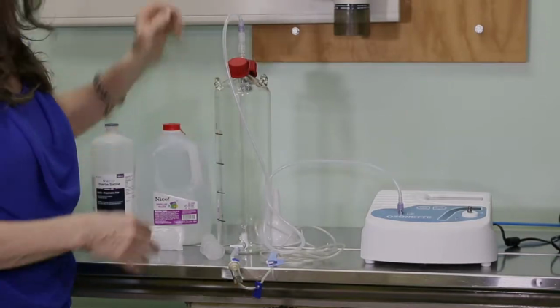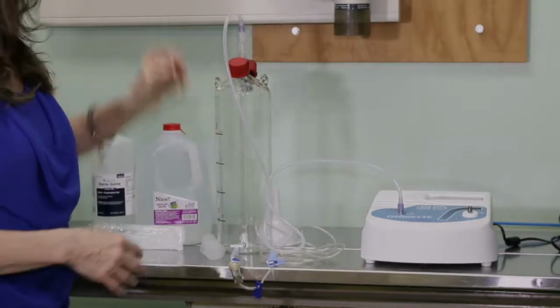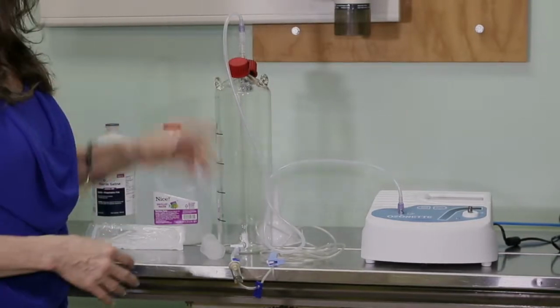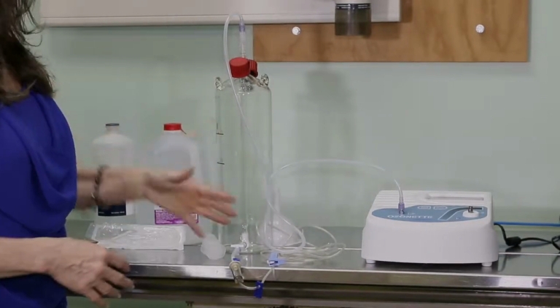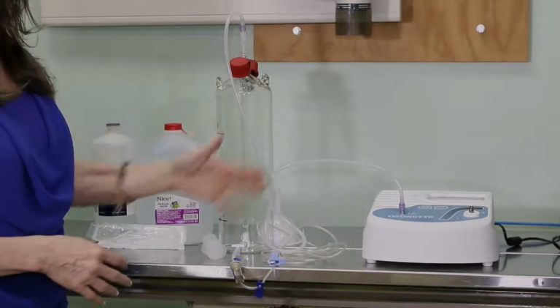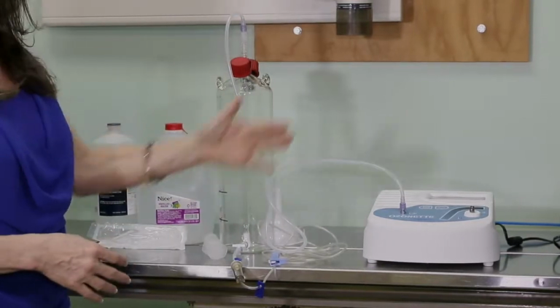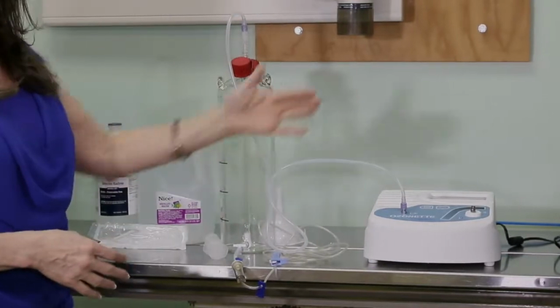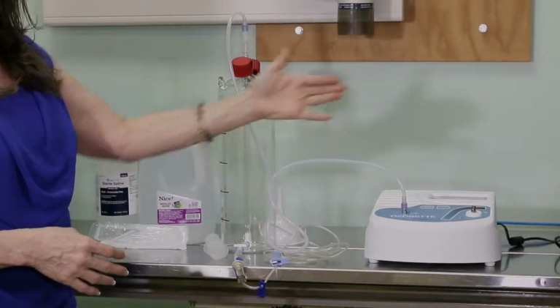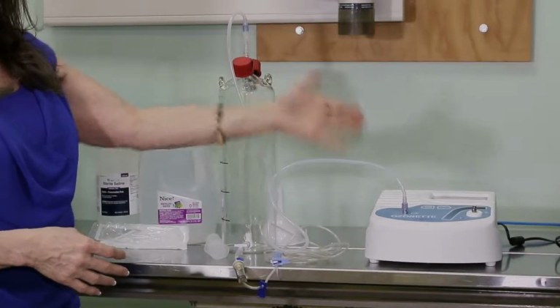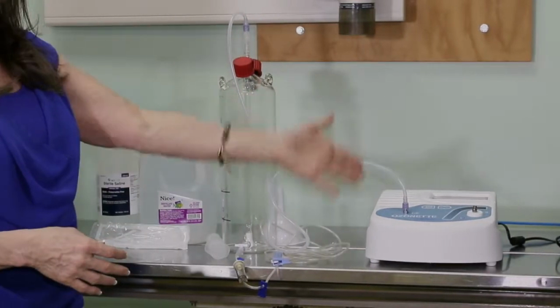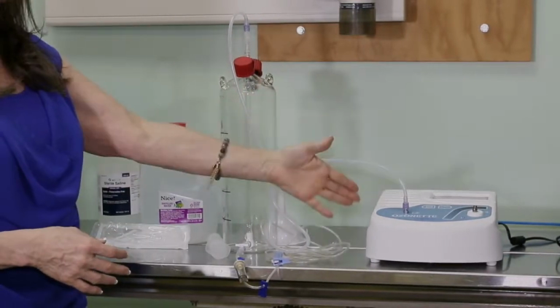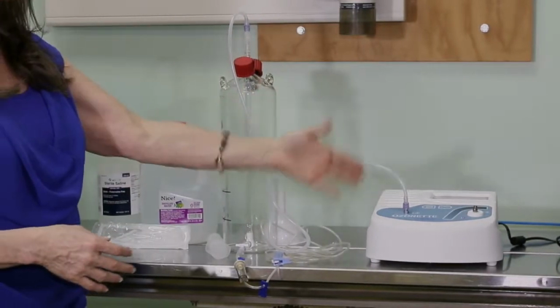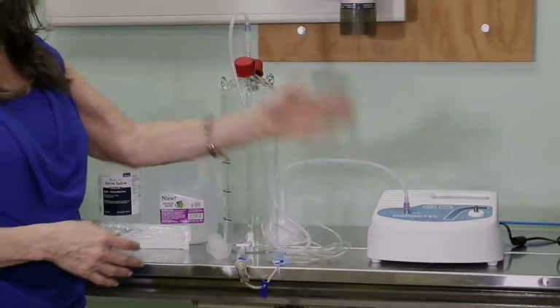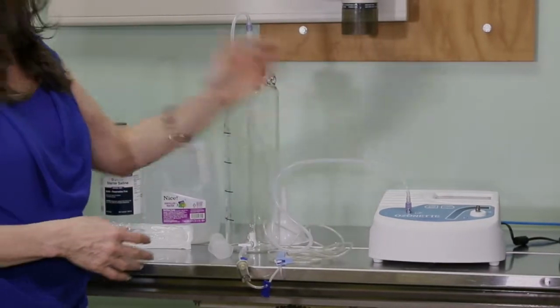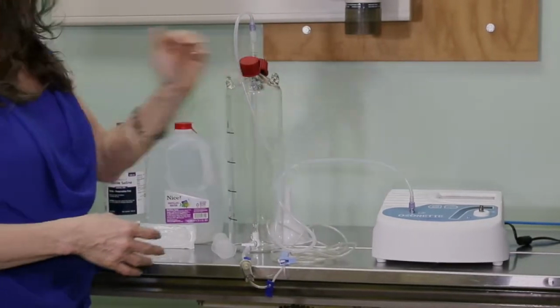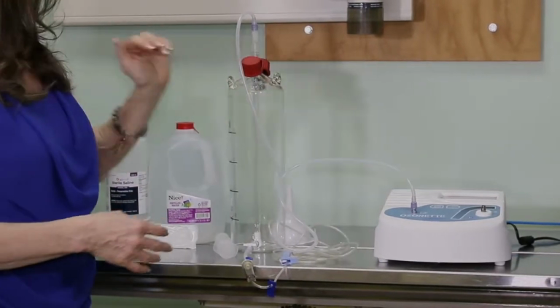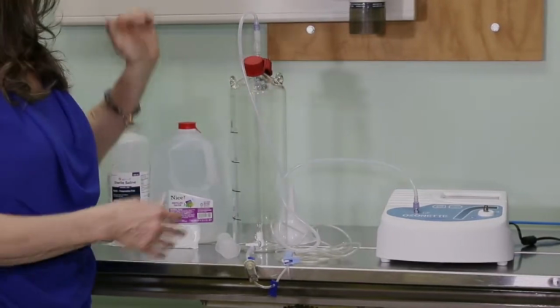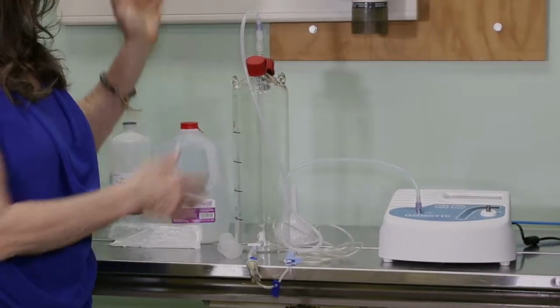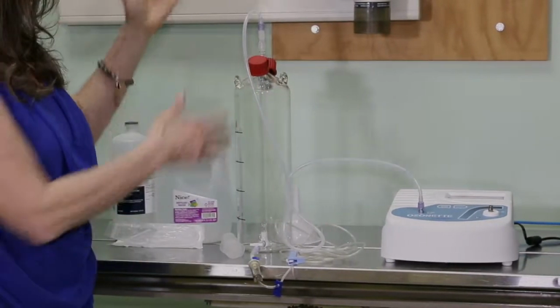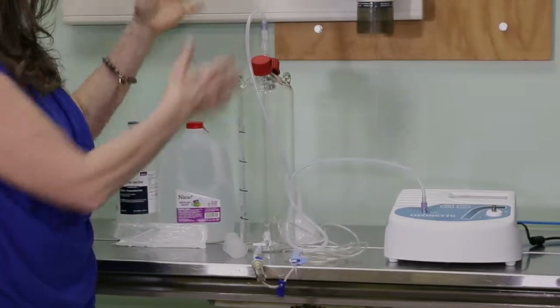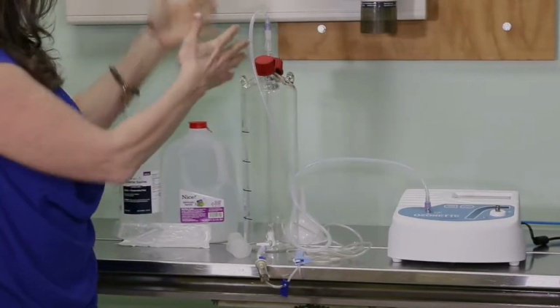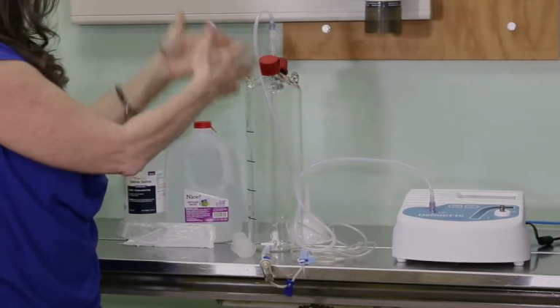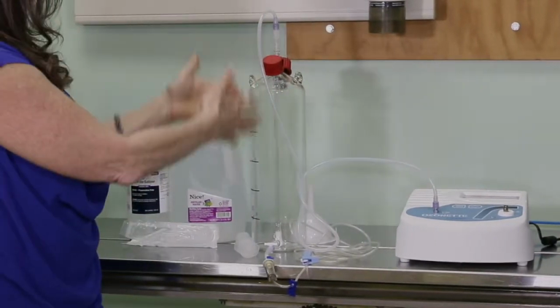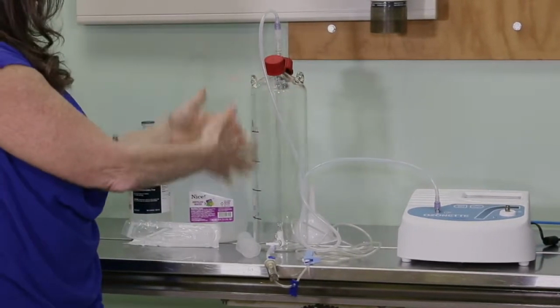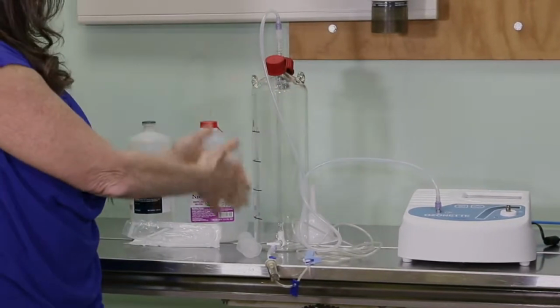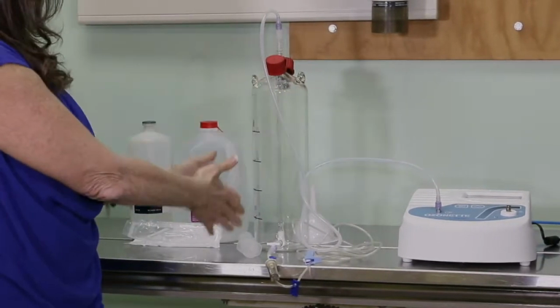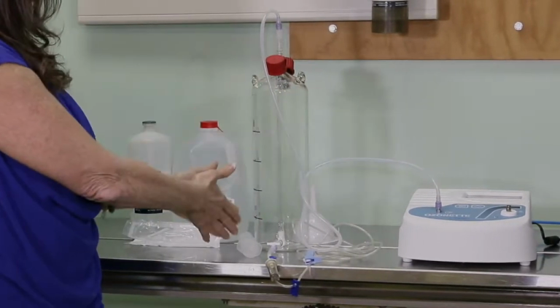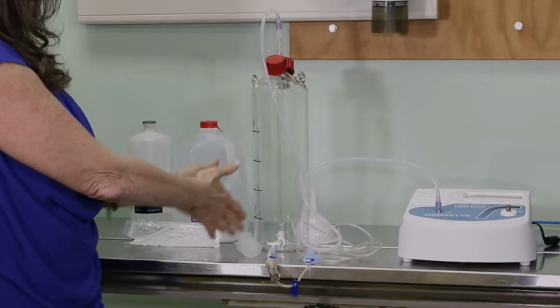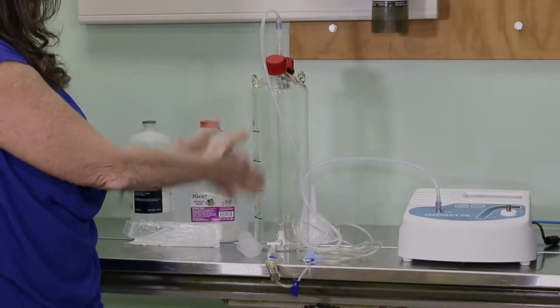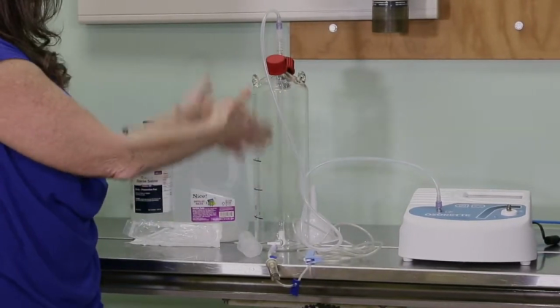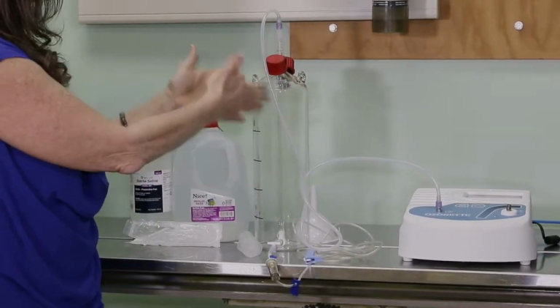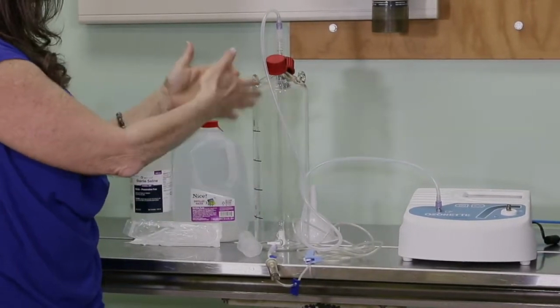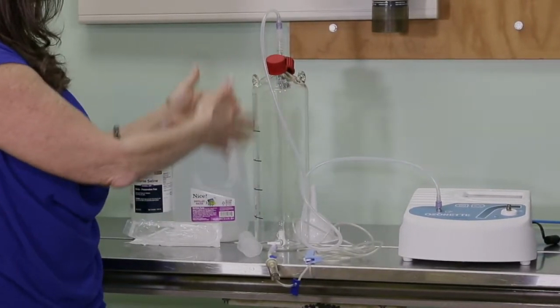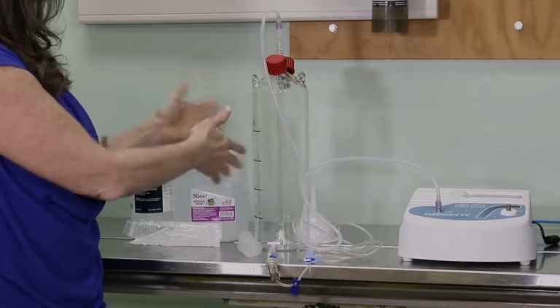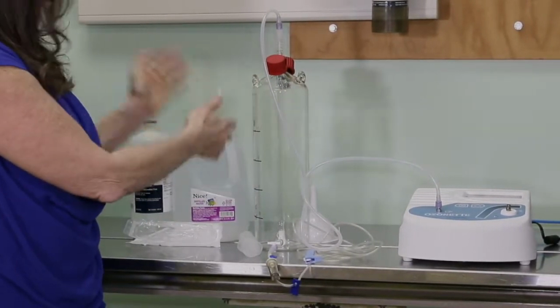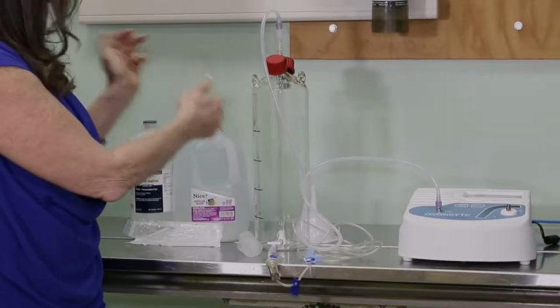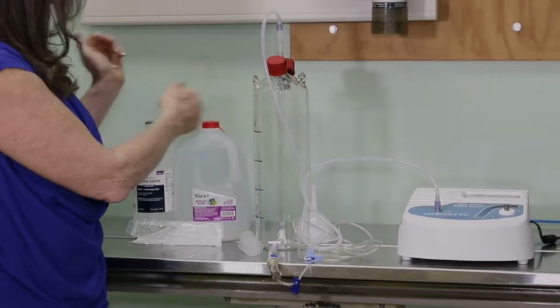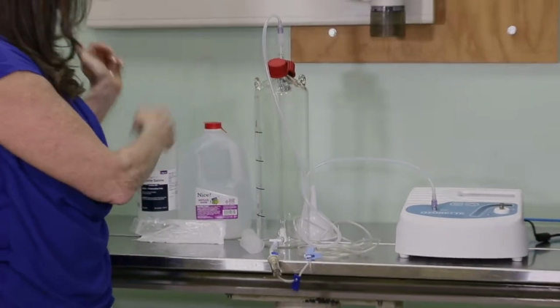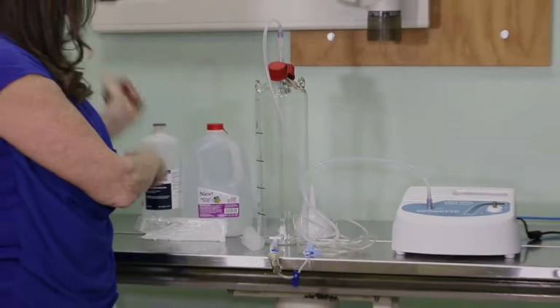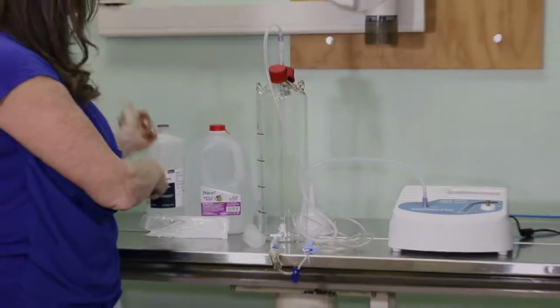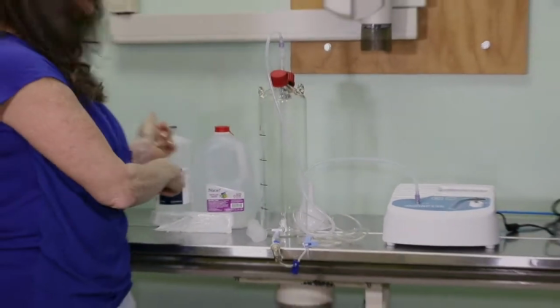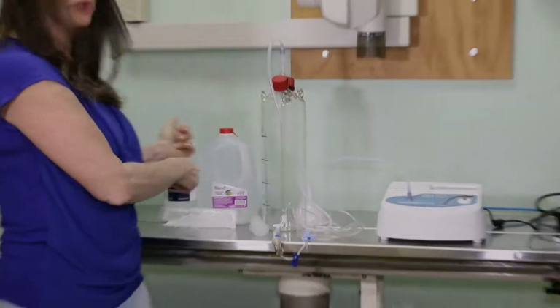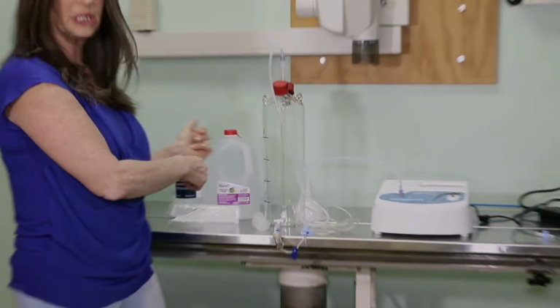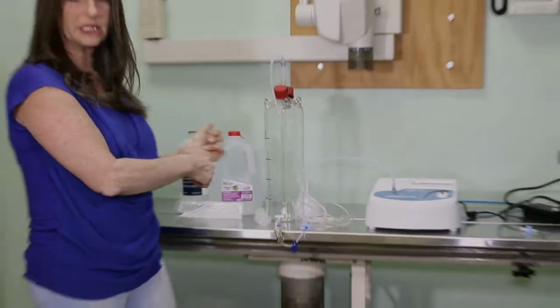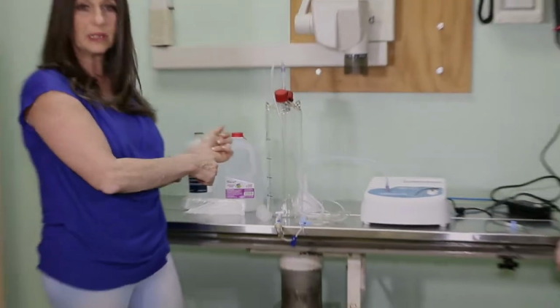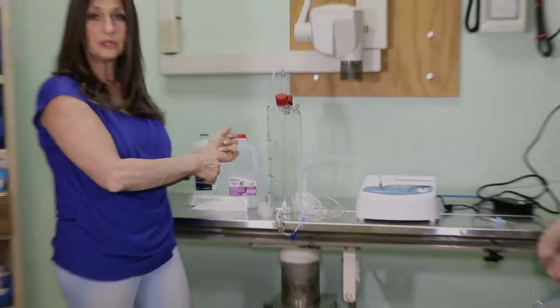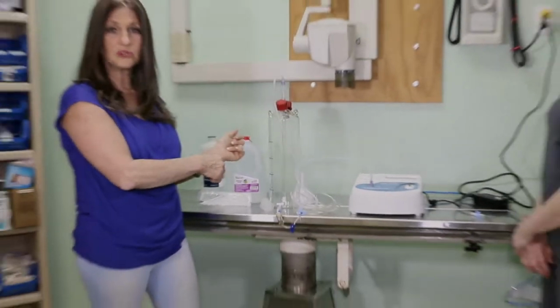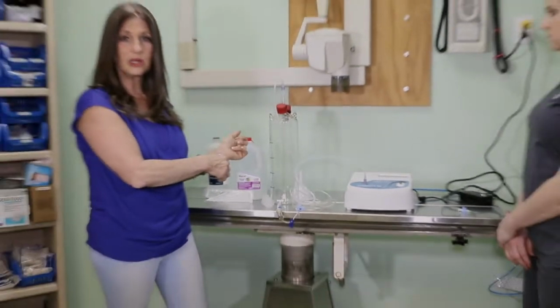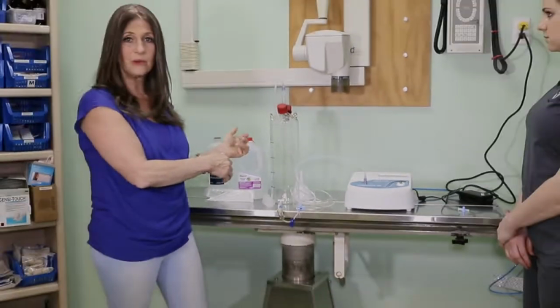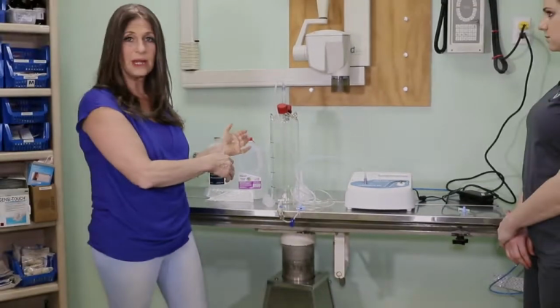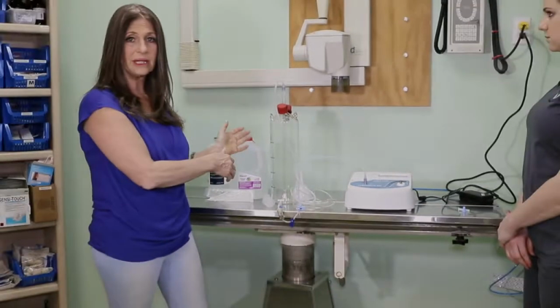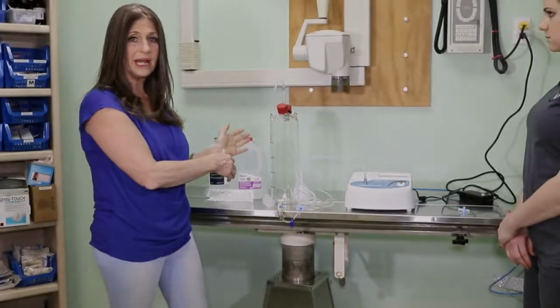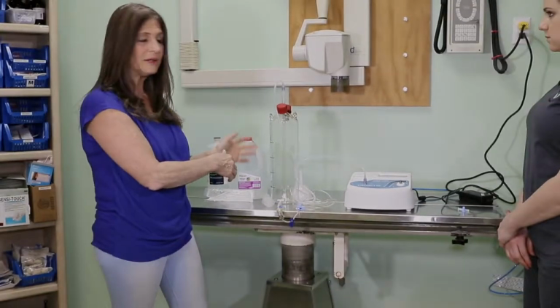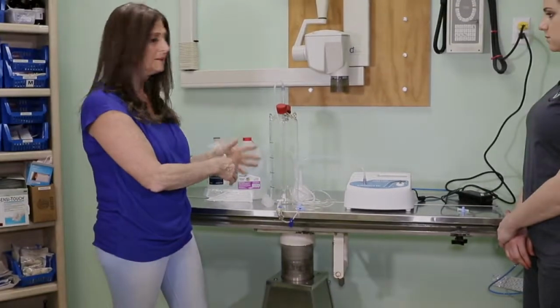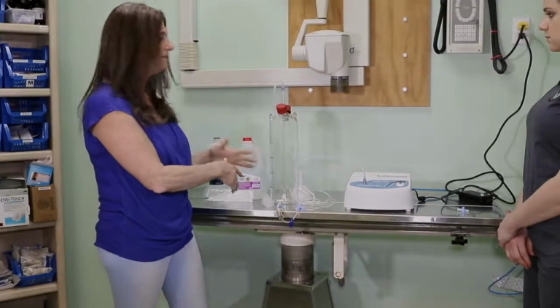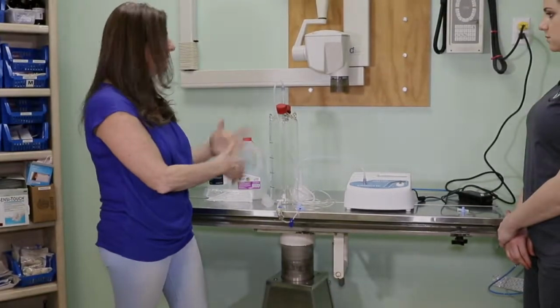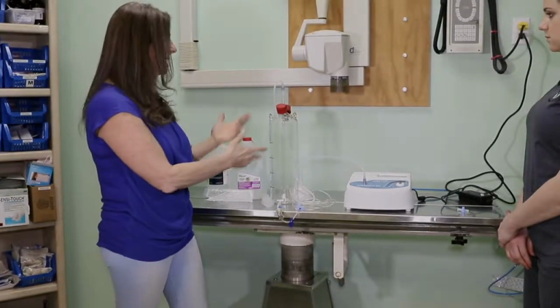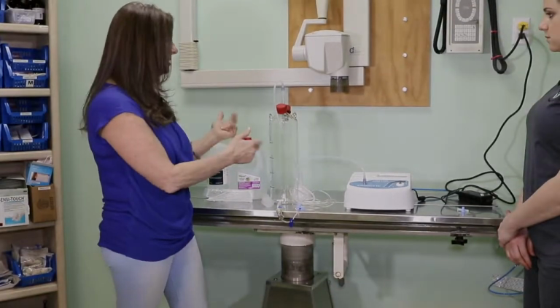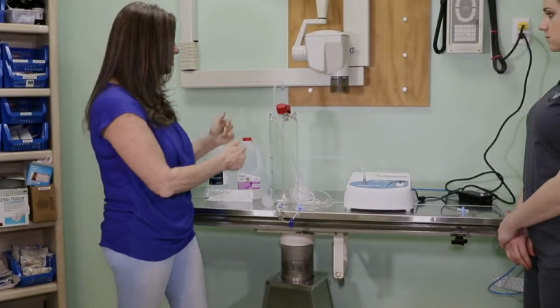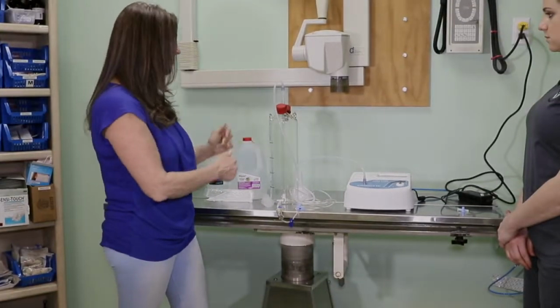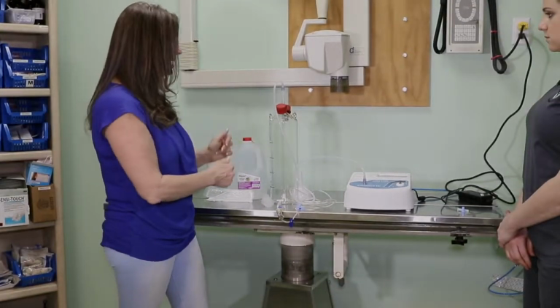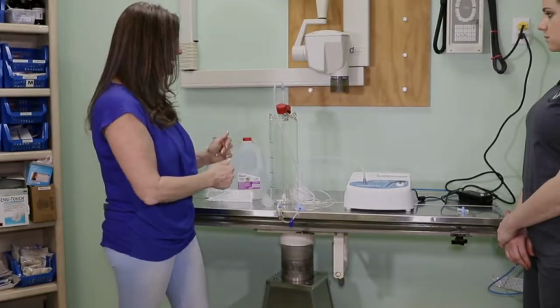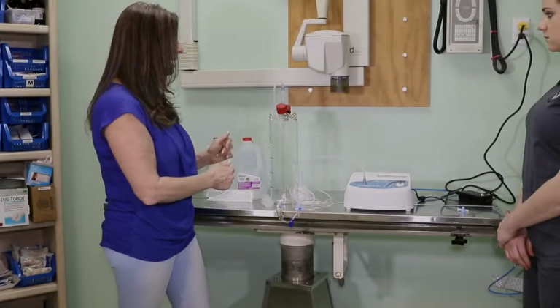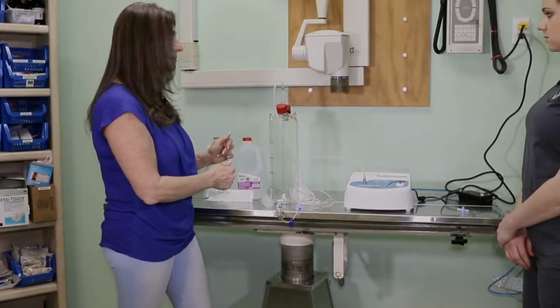Then you turn your ozonator on. It bubbles through the solution — which we're going to demonstrate right now — and then we're ready to go.